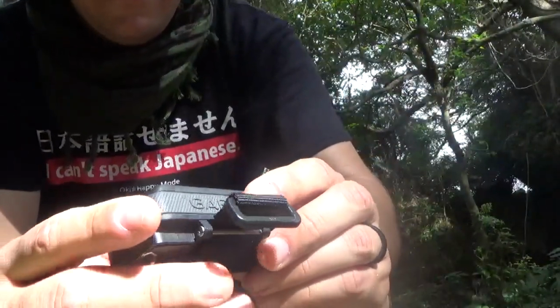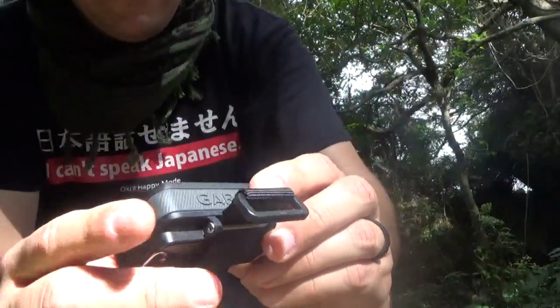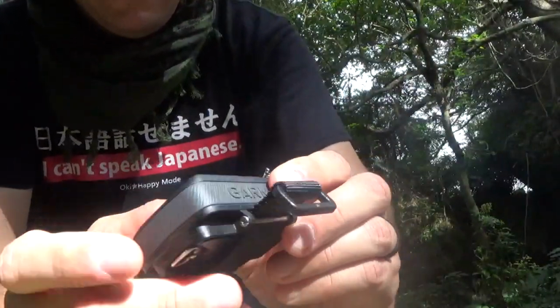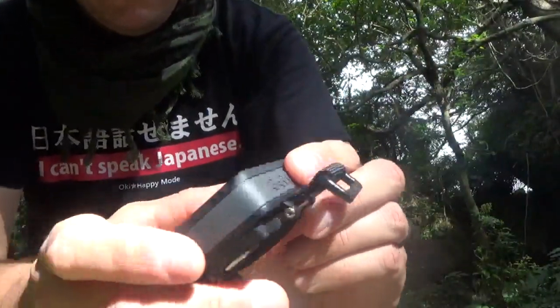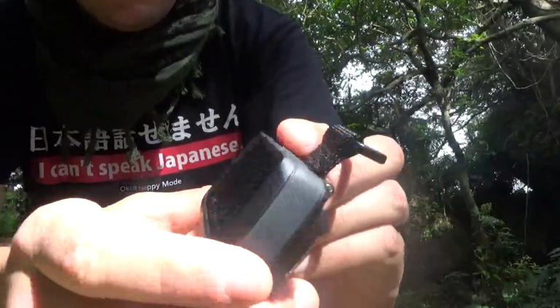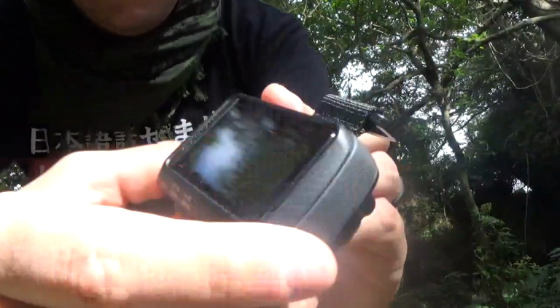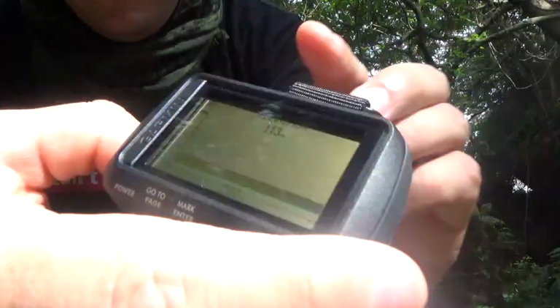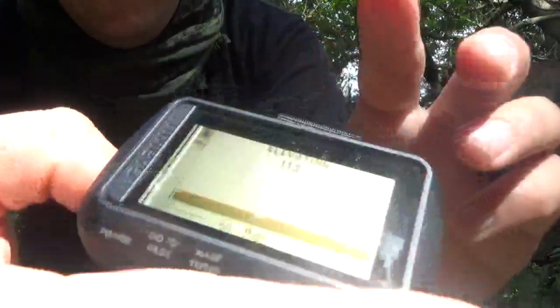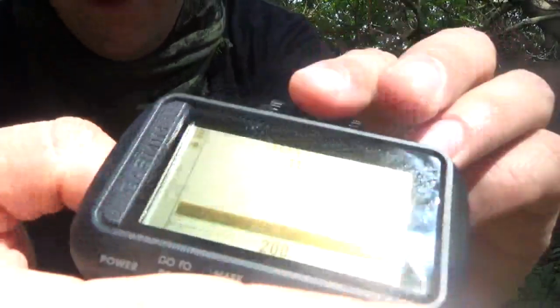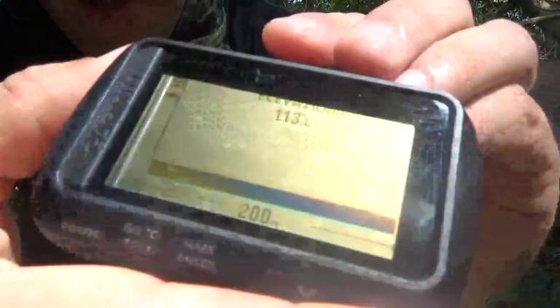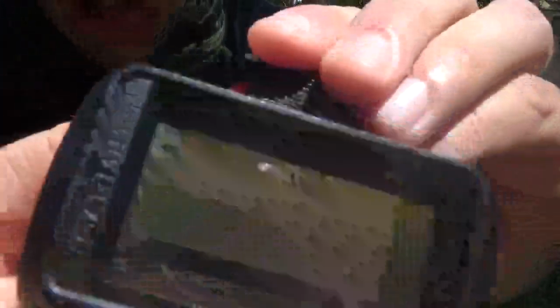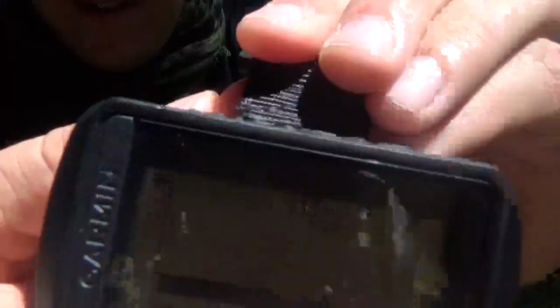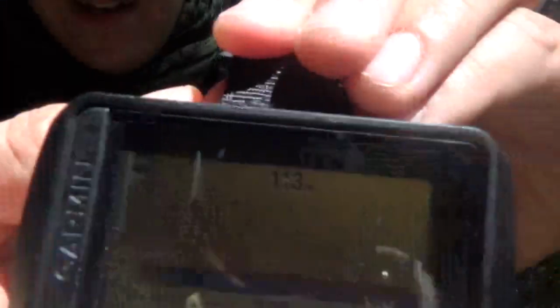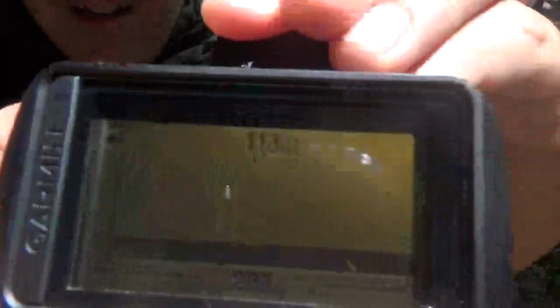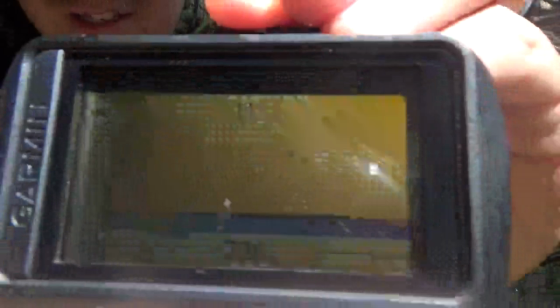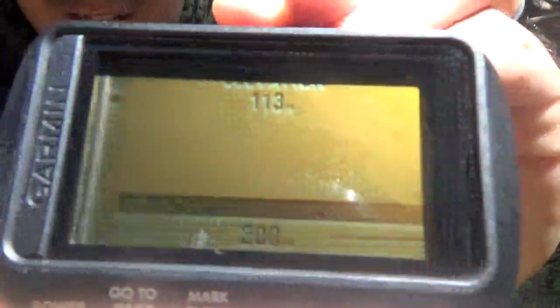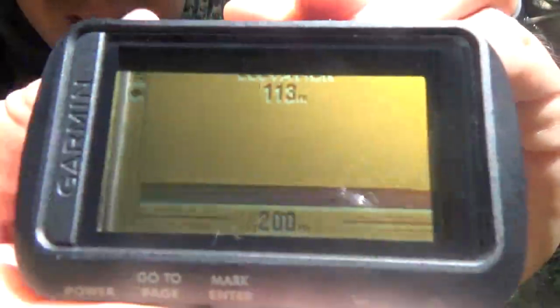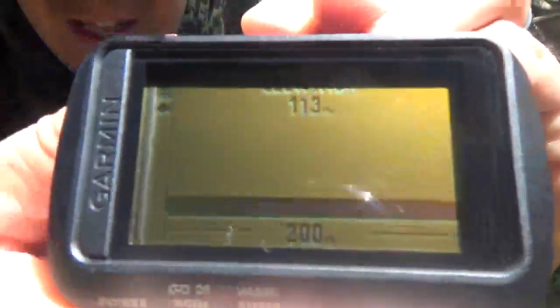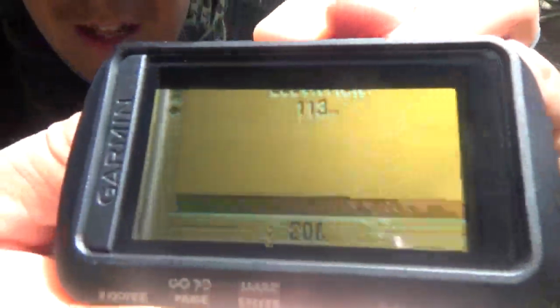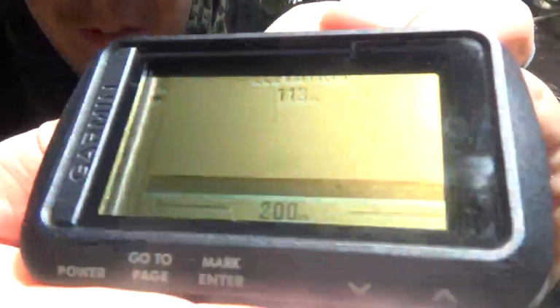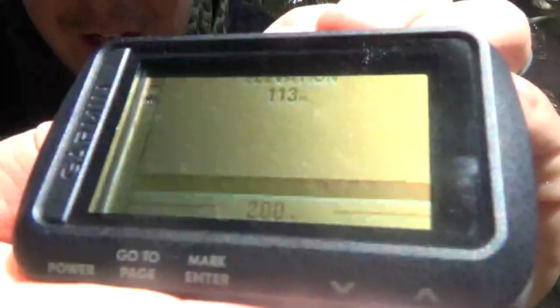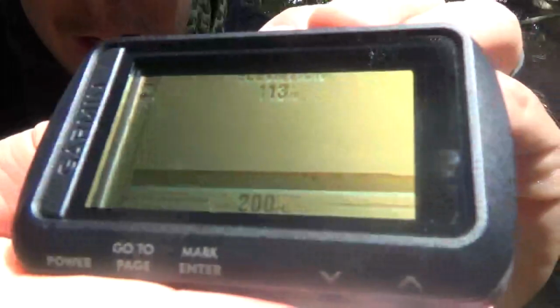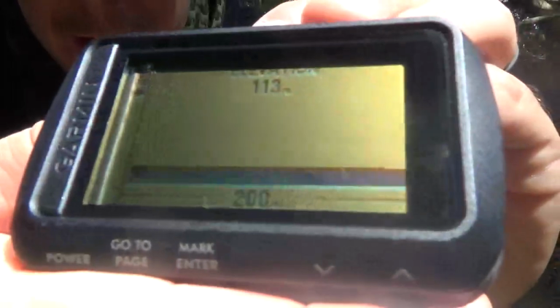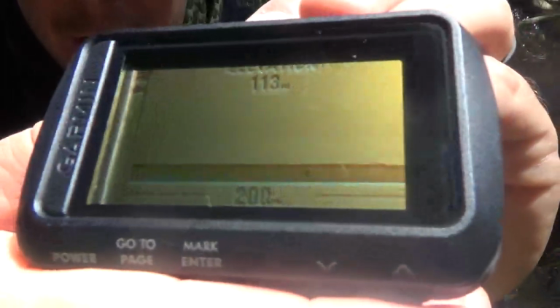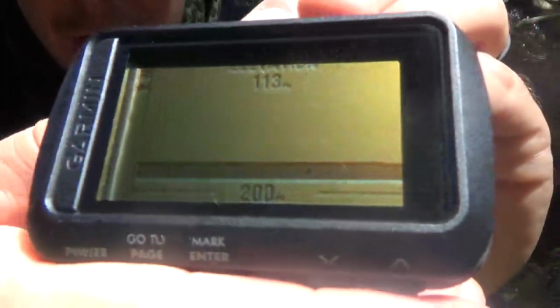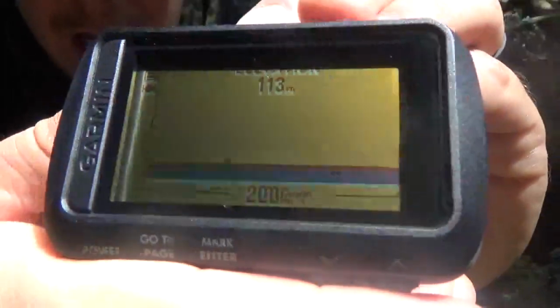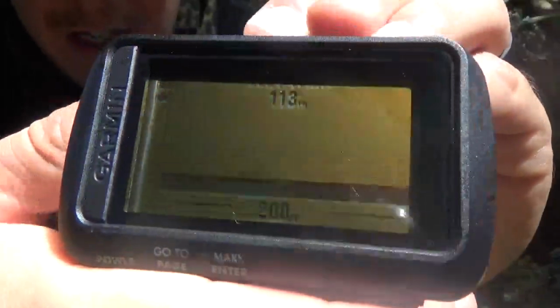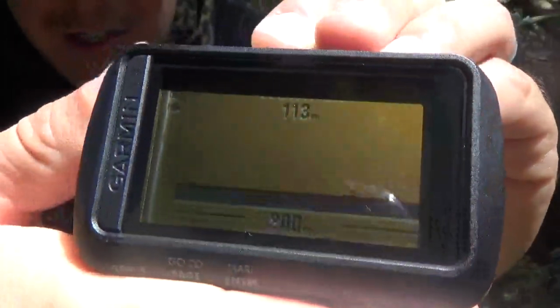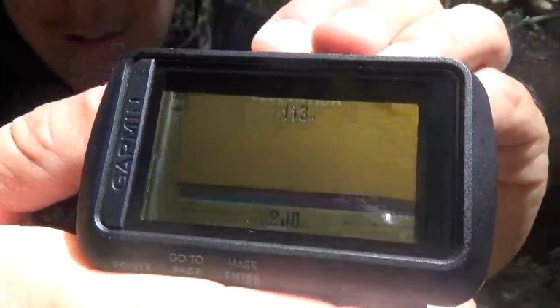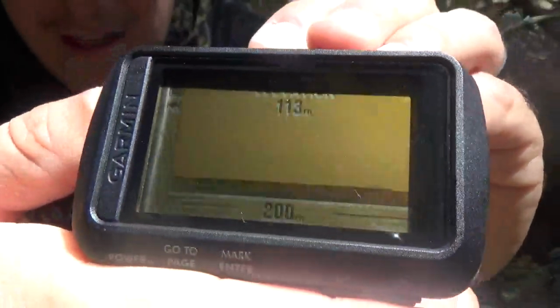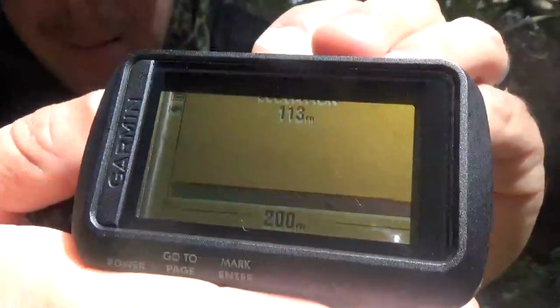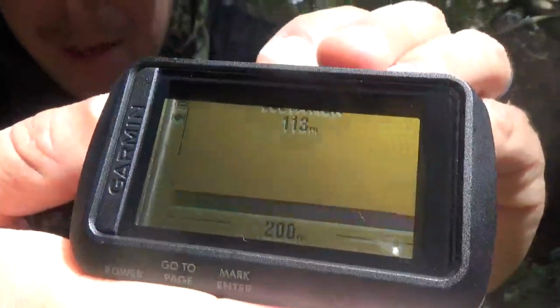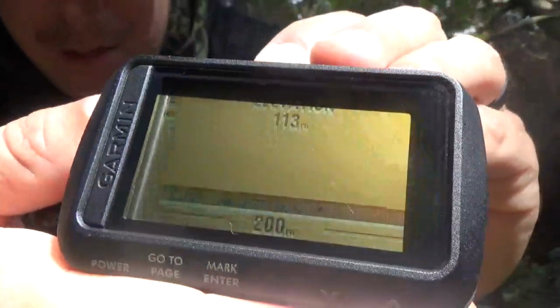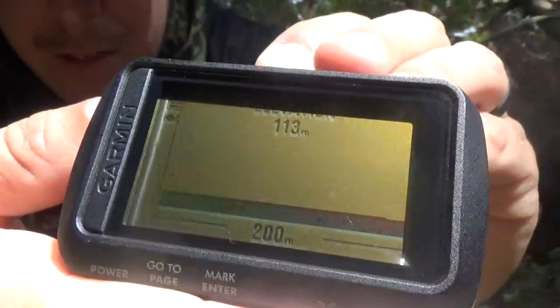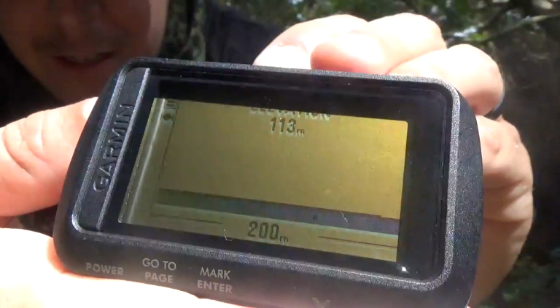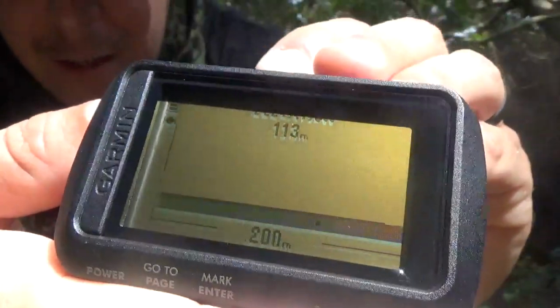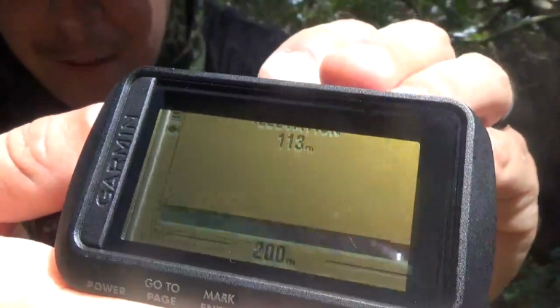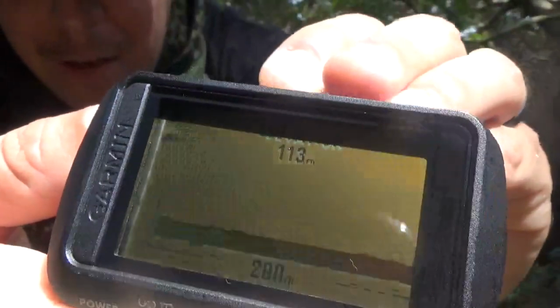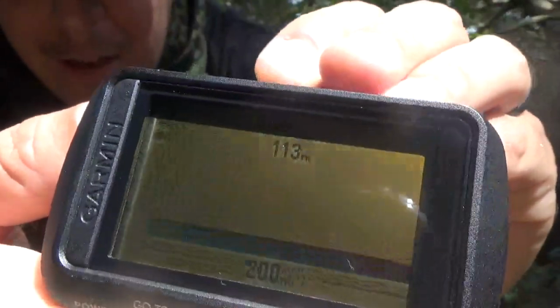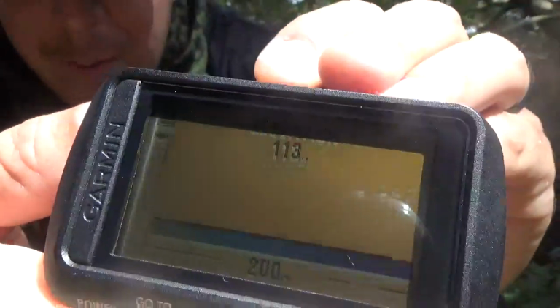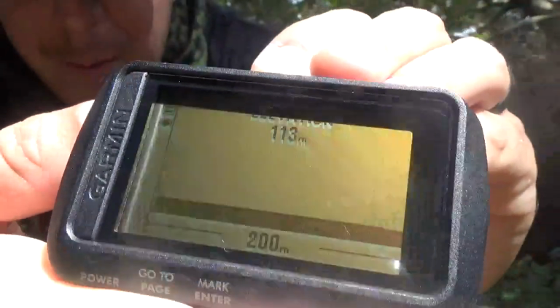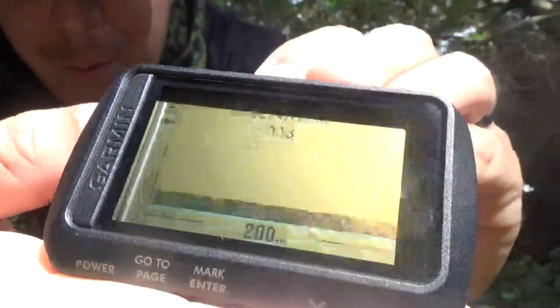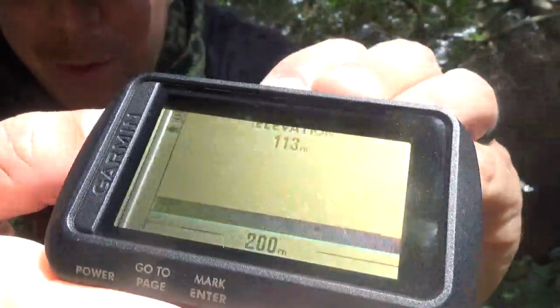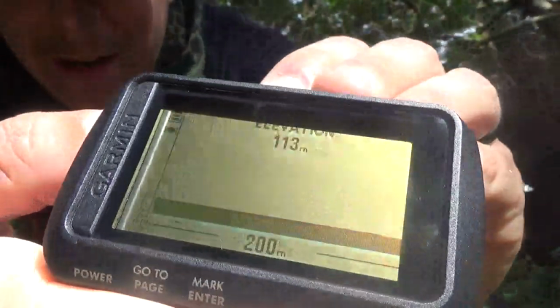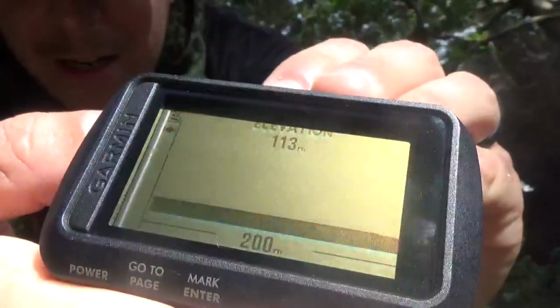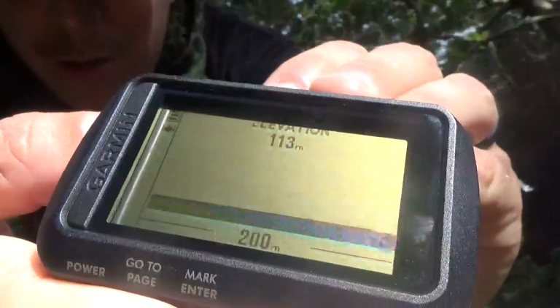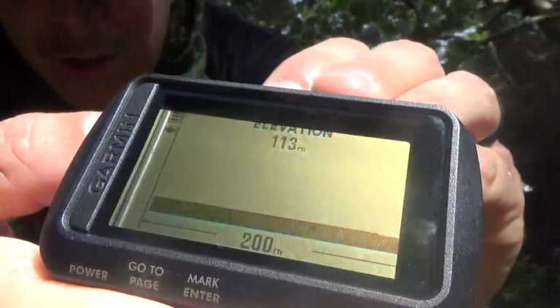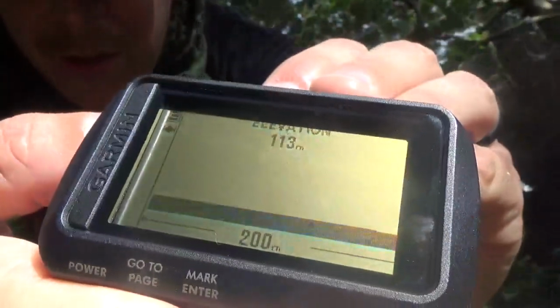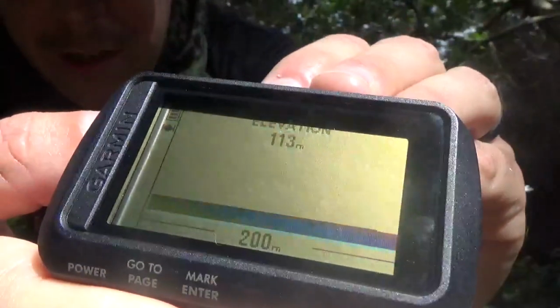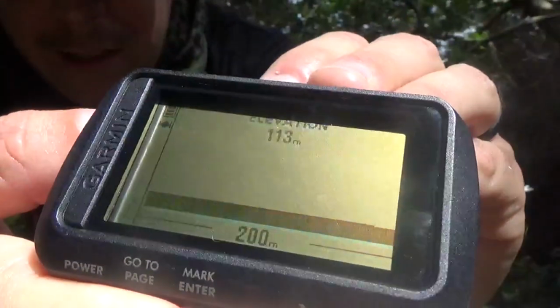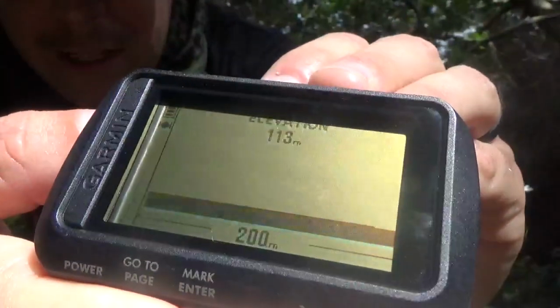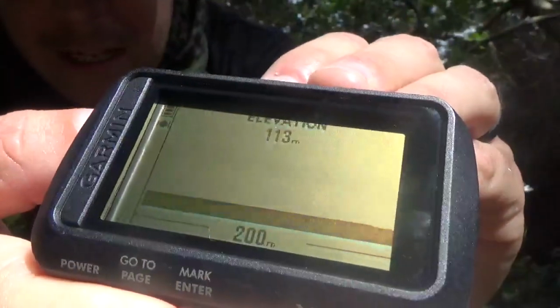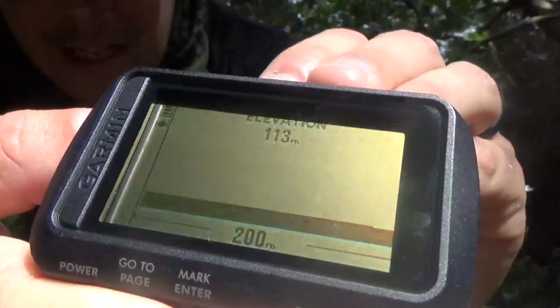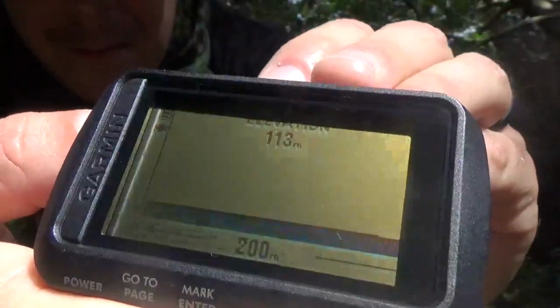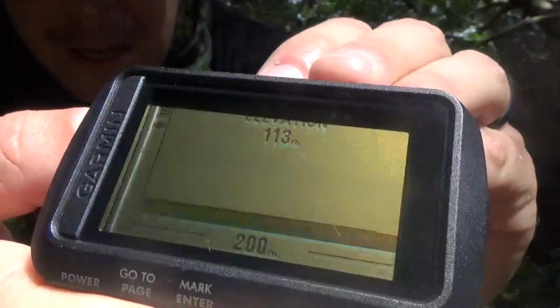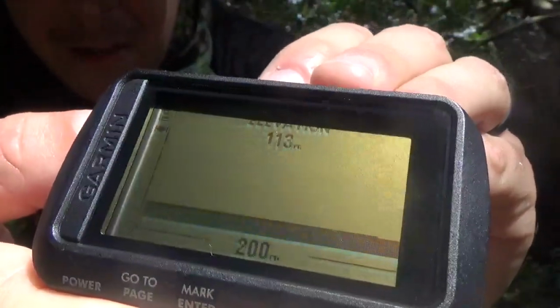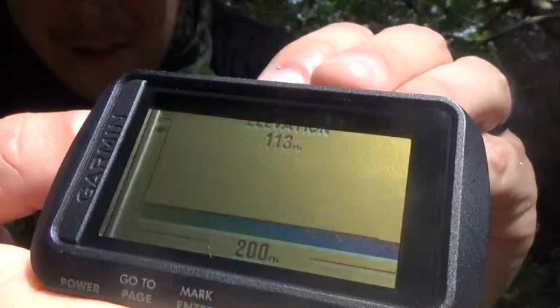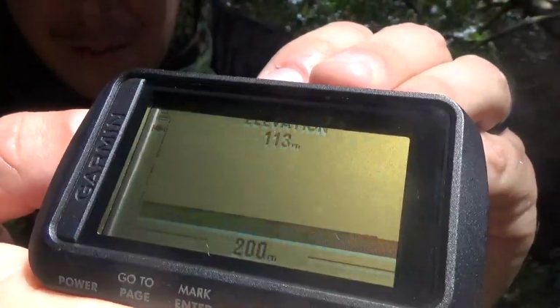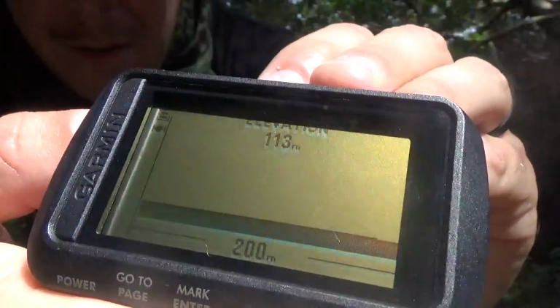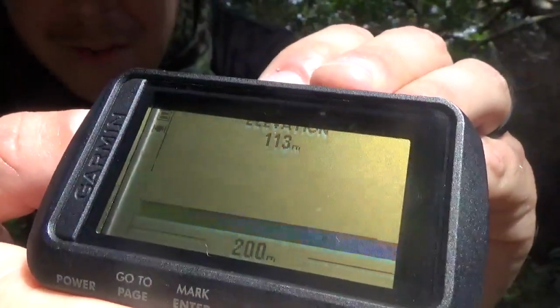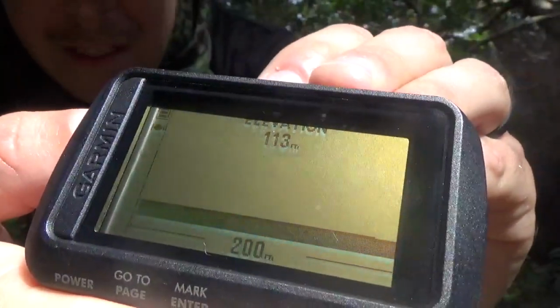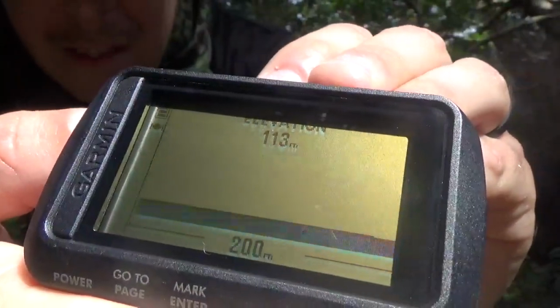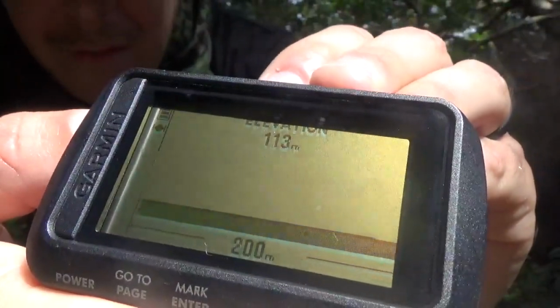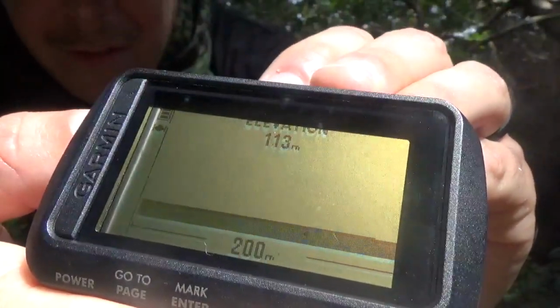Press the button again and that takes us to elevation. As you can see the elevation hasn't changed all that much — we did come down a hill a bit, but we're at 113 meters above sea level.